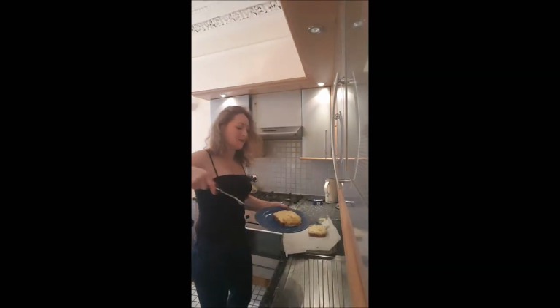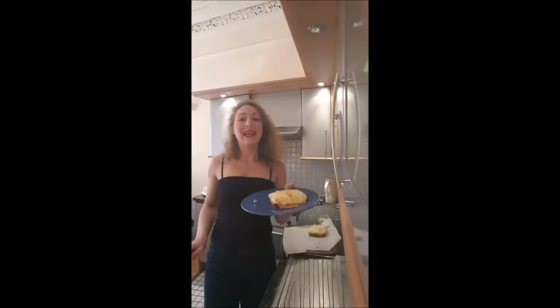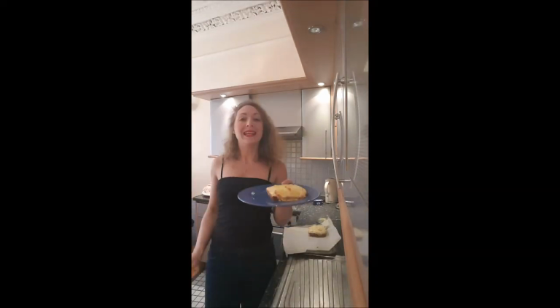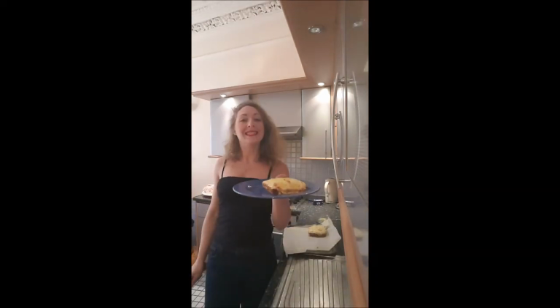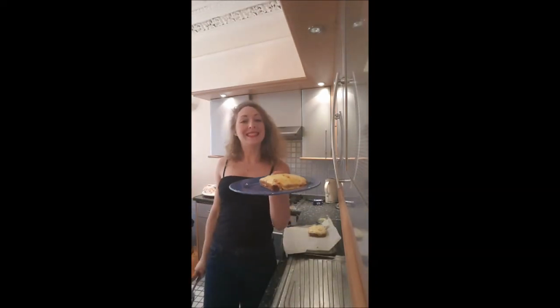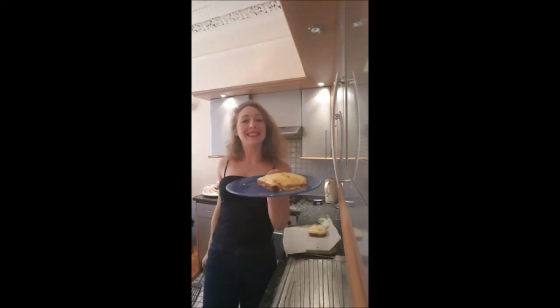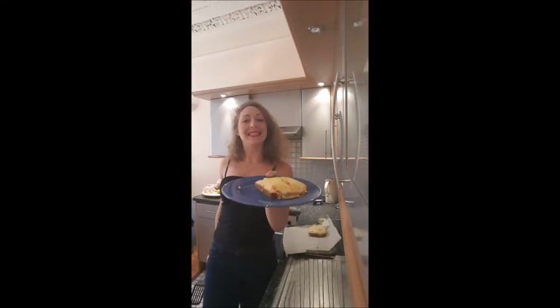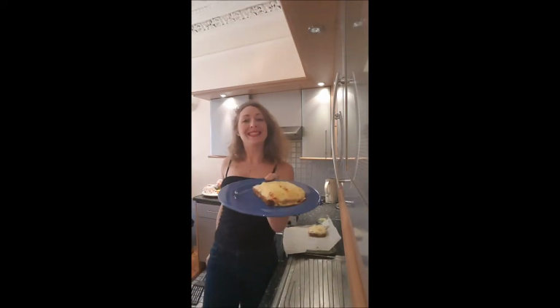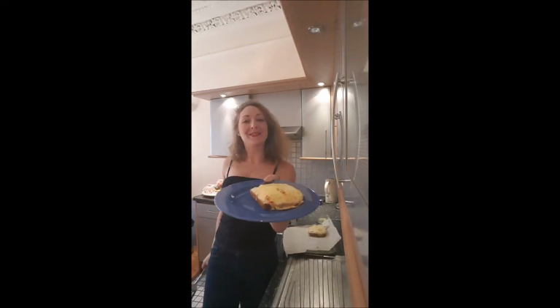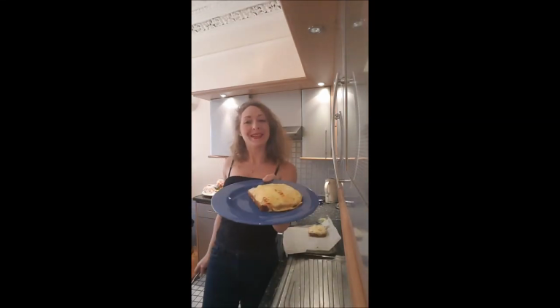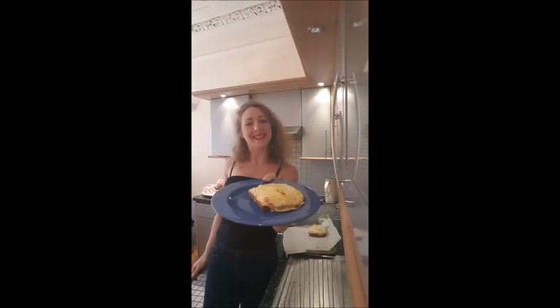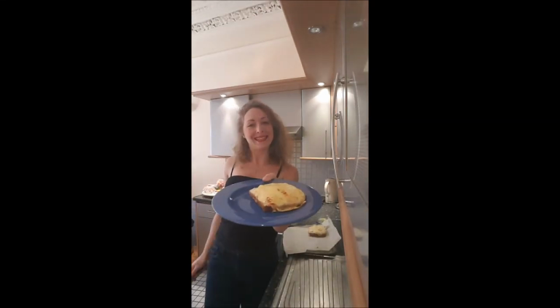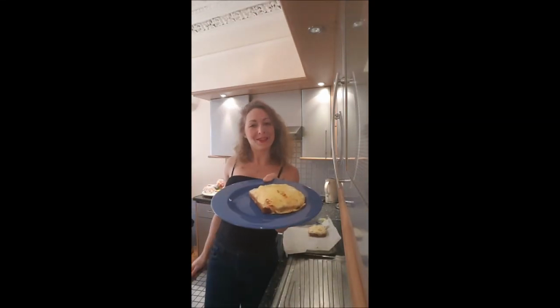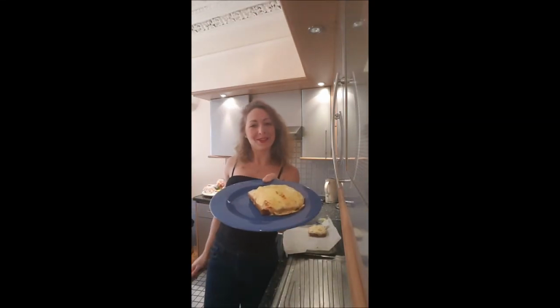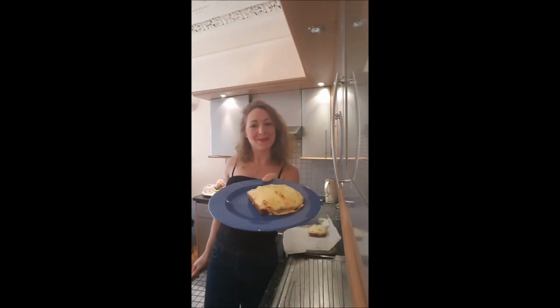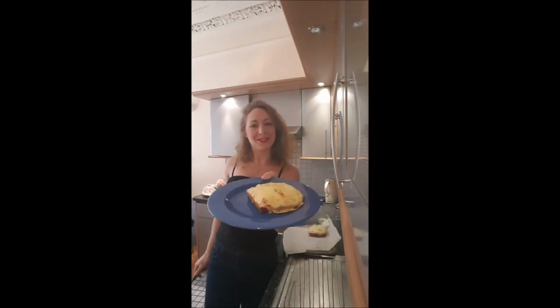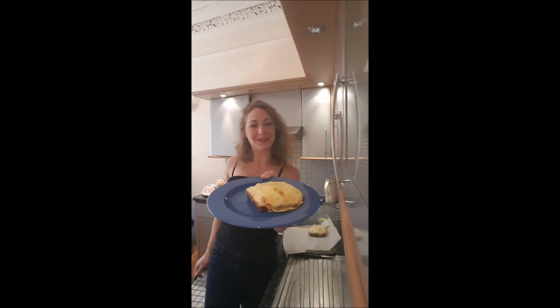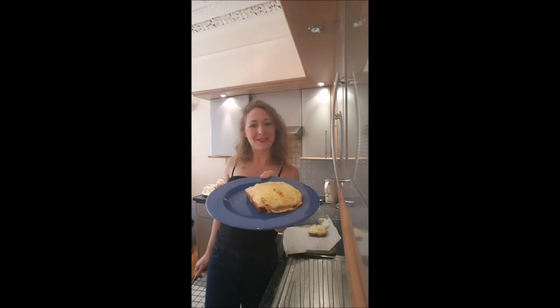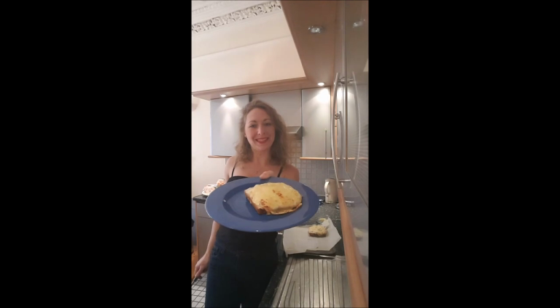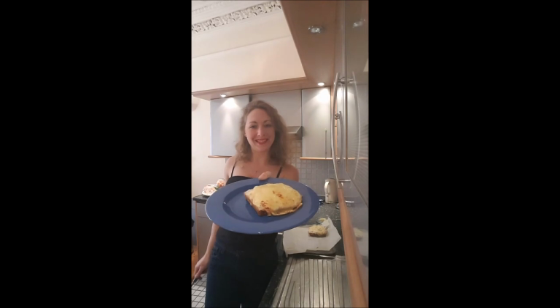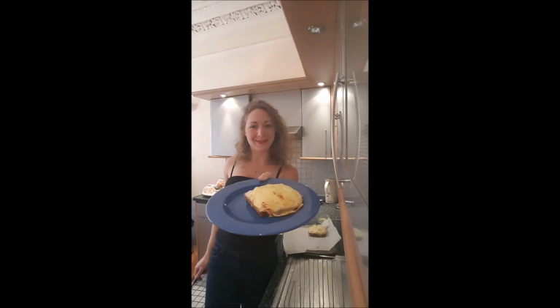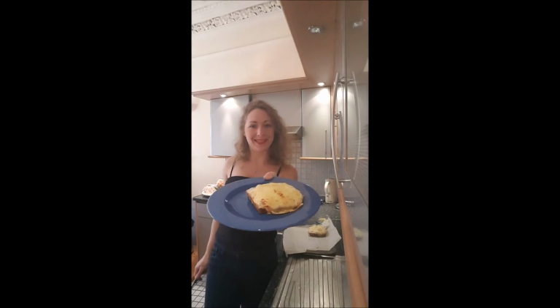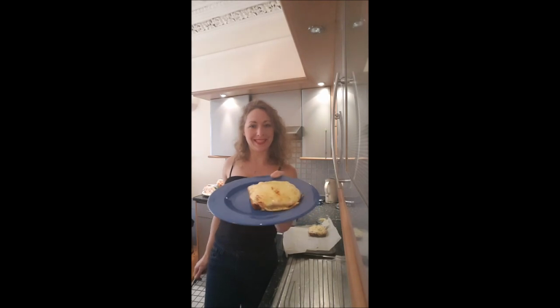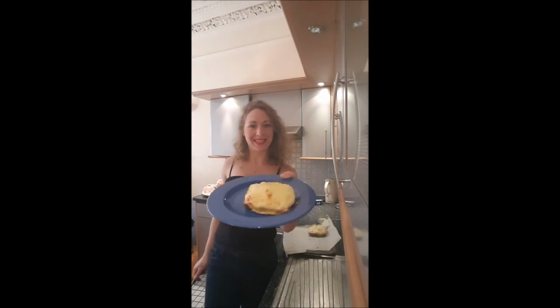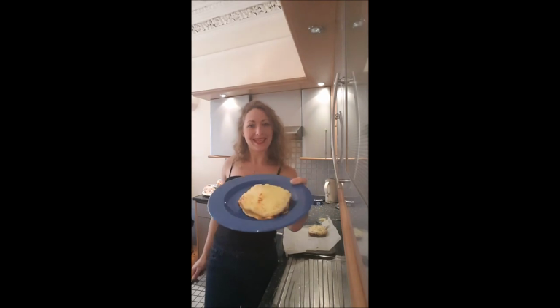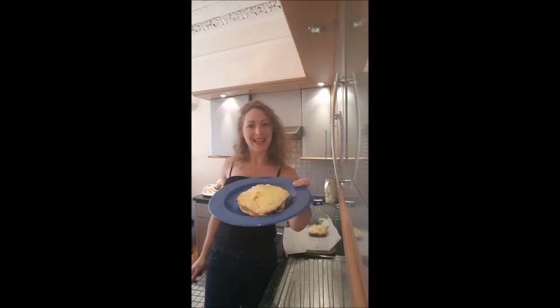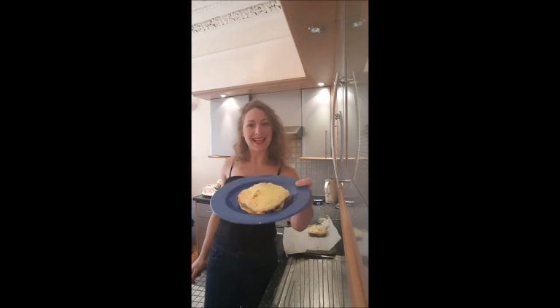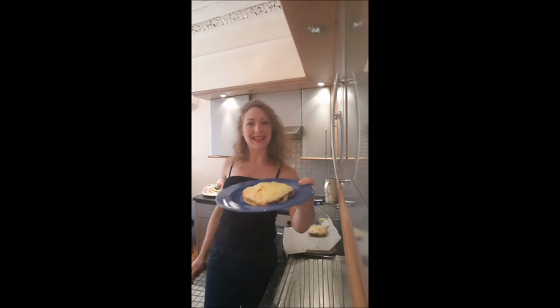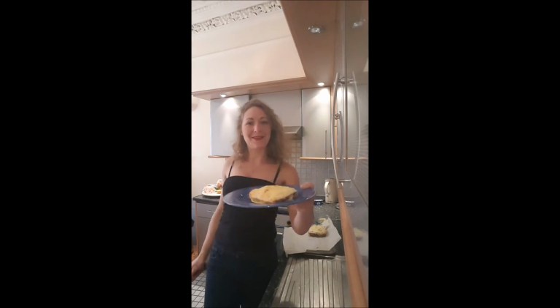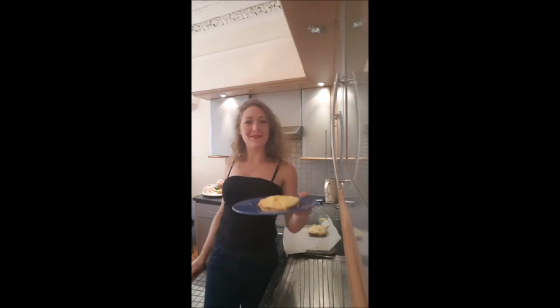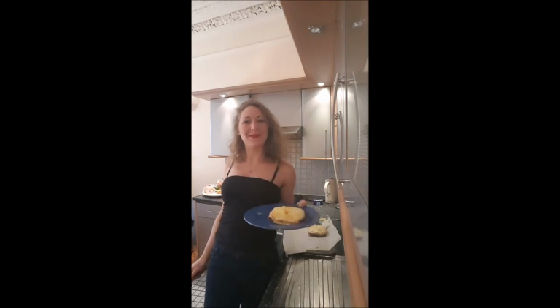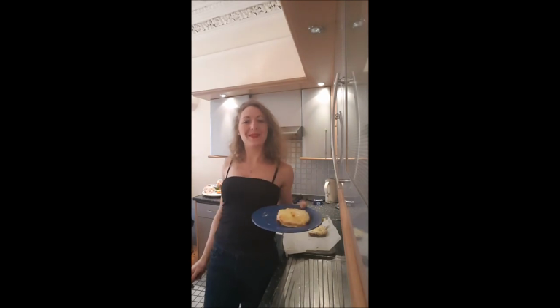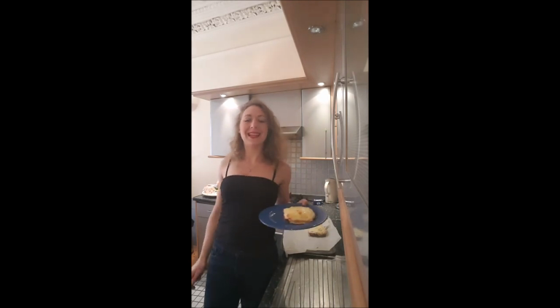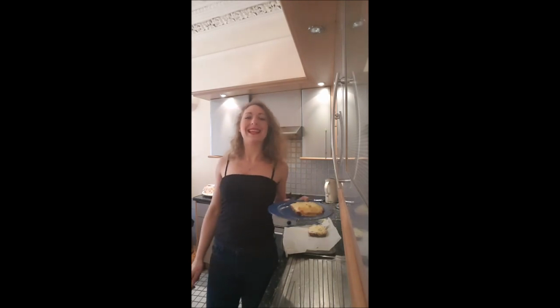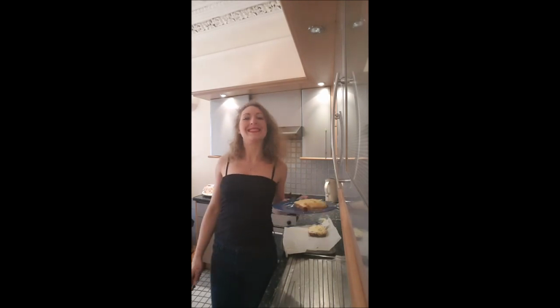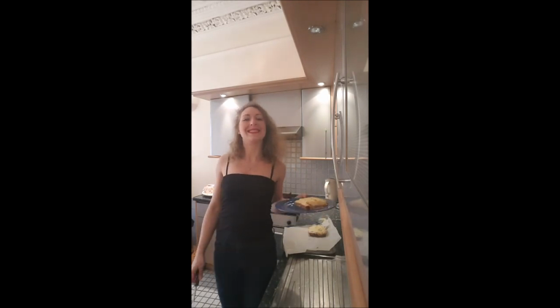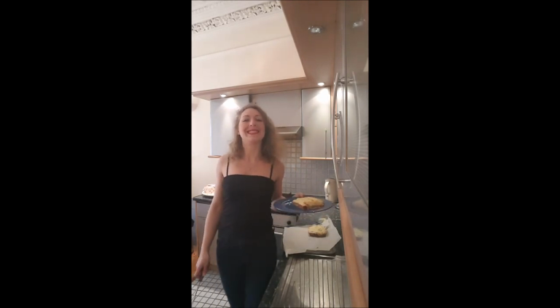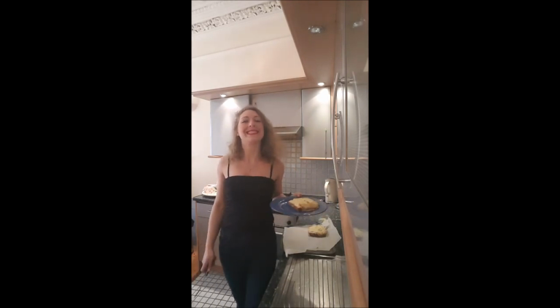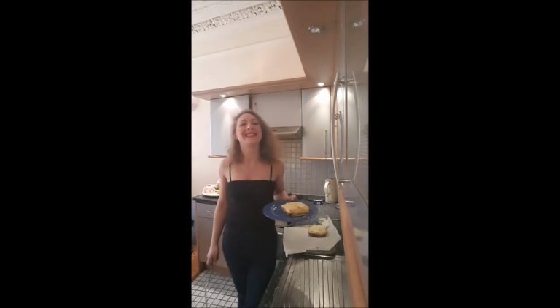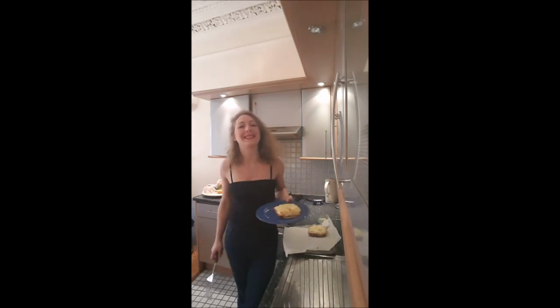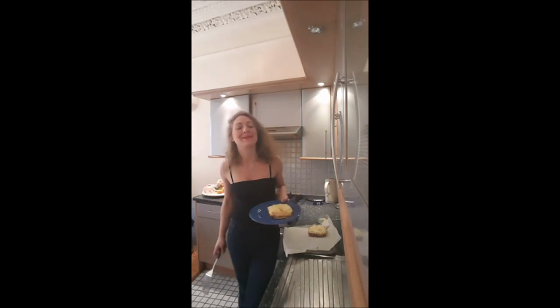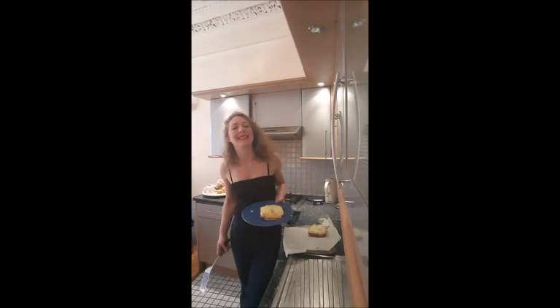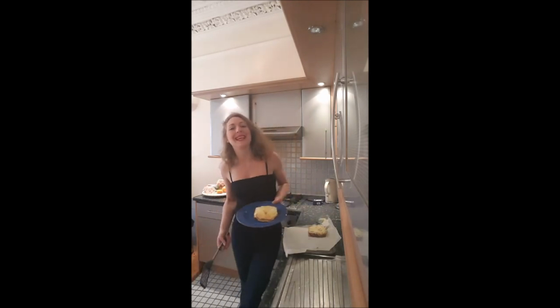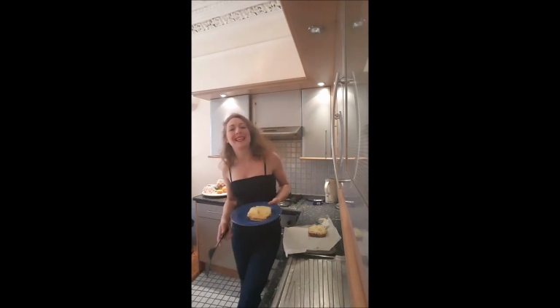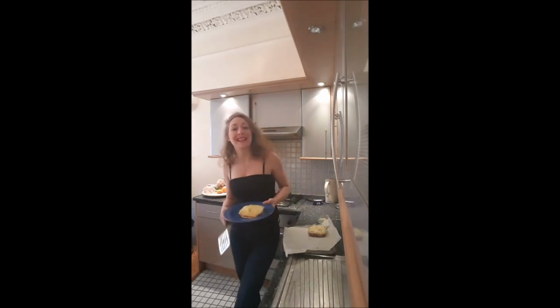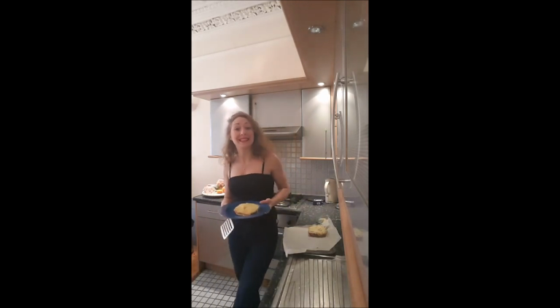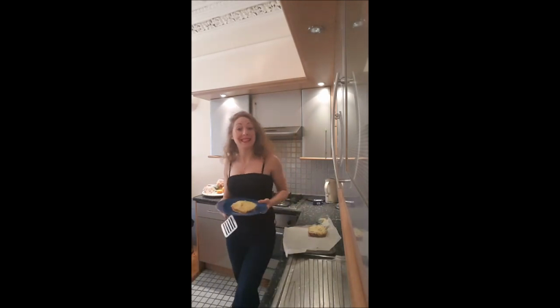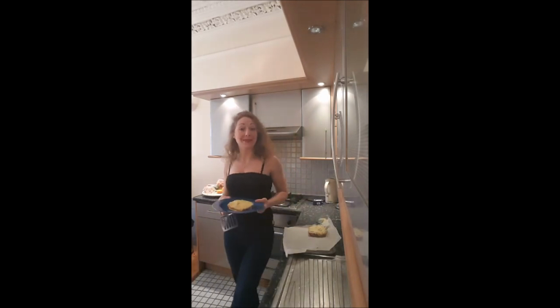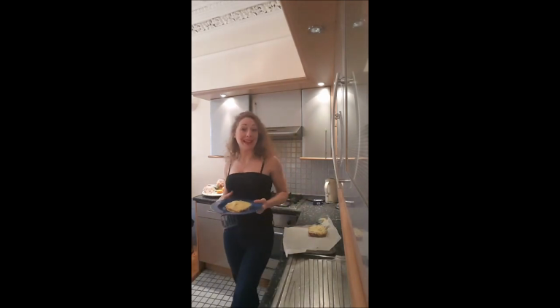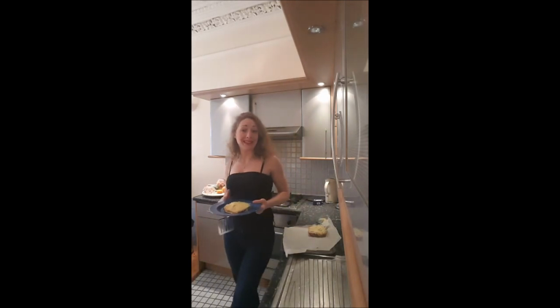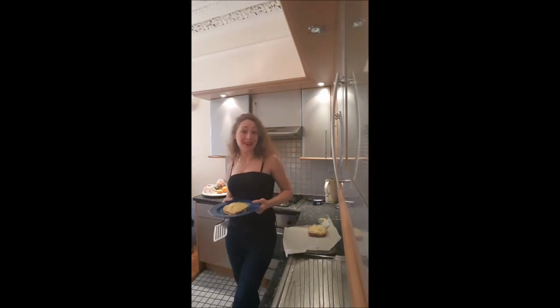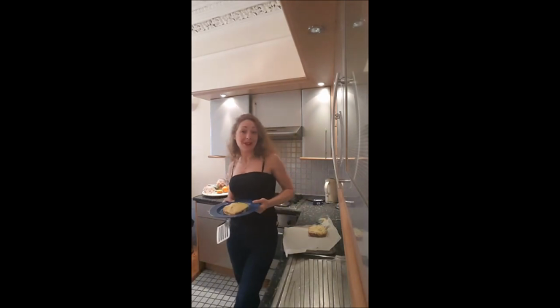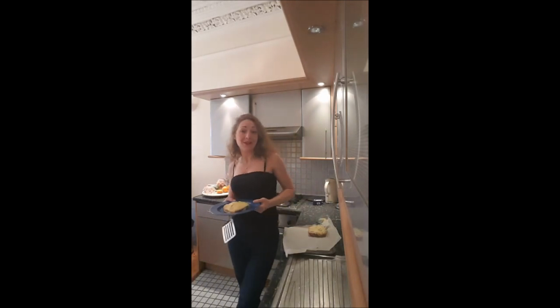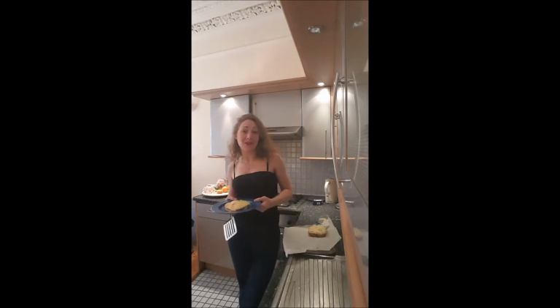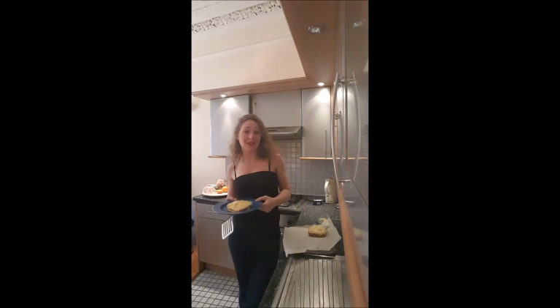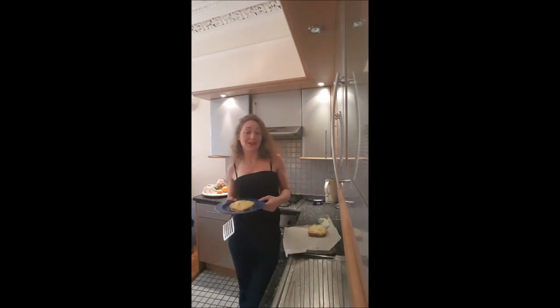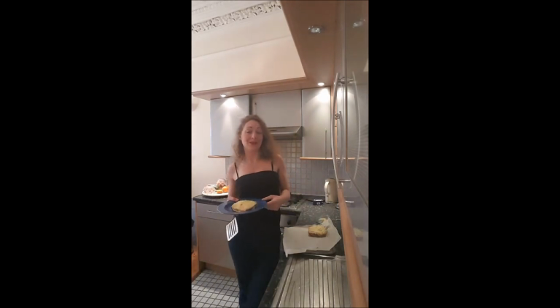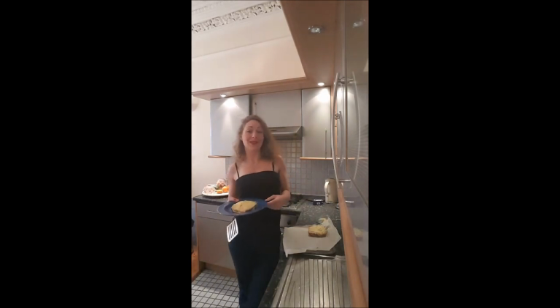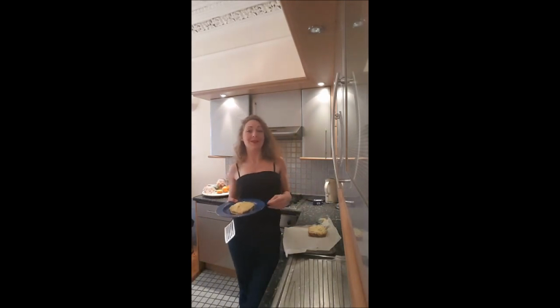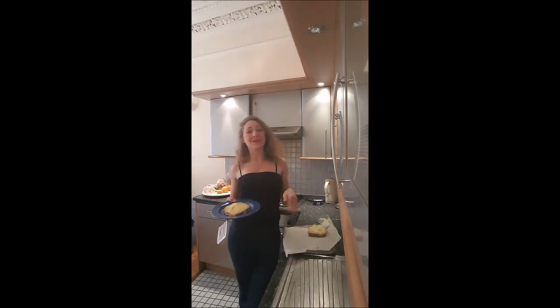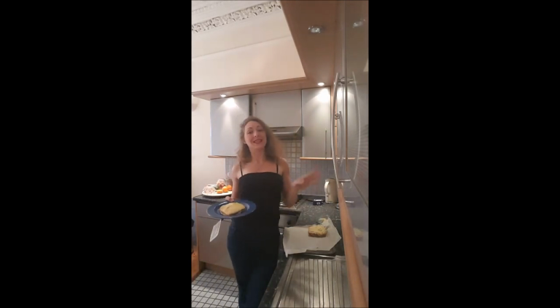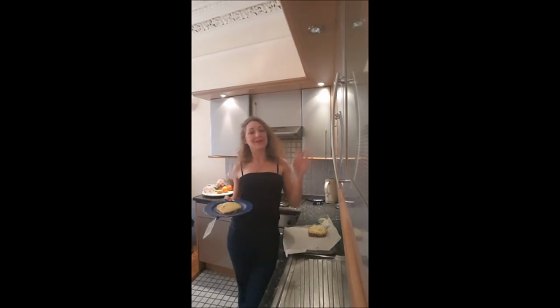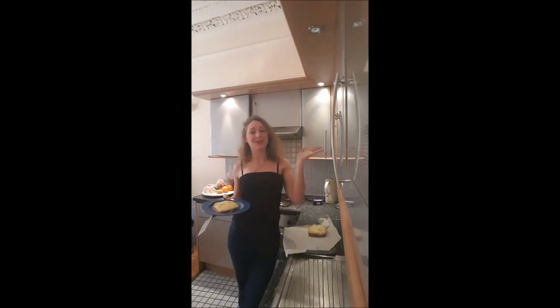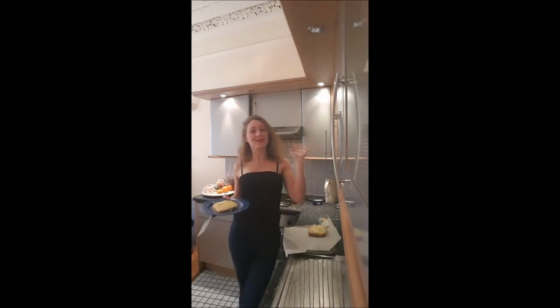And this is it — your delicious croque-monsieur is ready! I hope you will enjoy this recipe and I'll see you later for a new one on Bouche à Bouche.